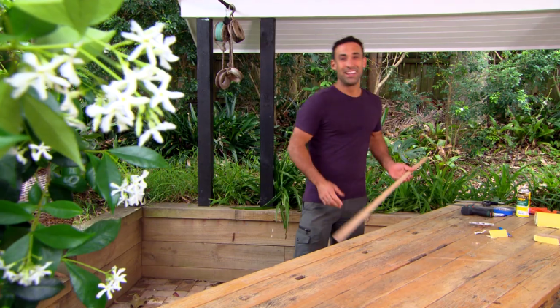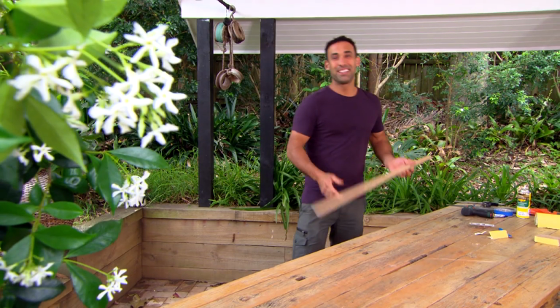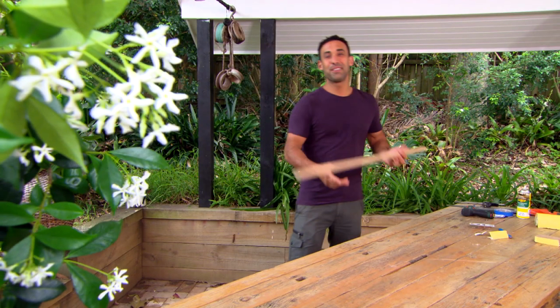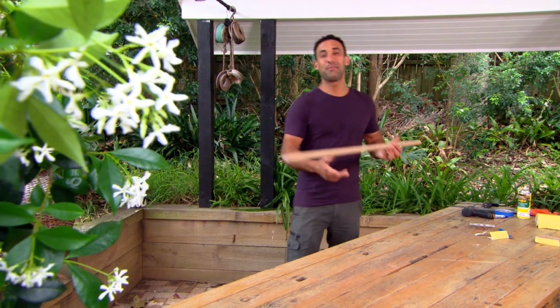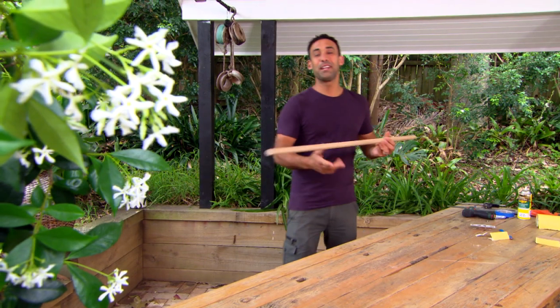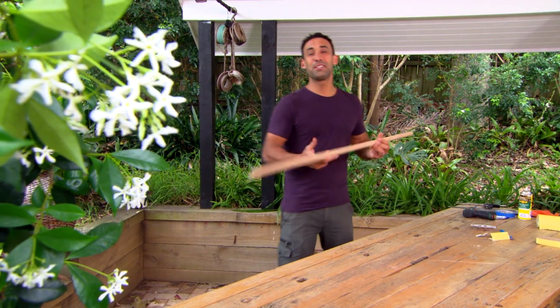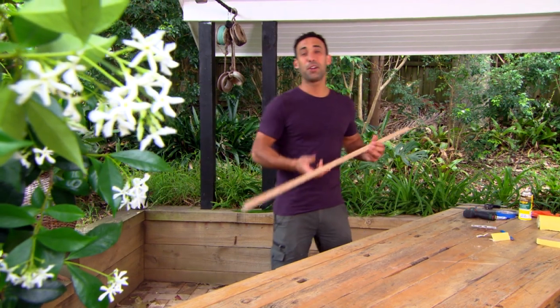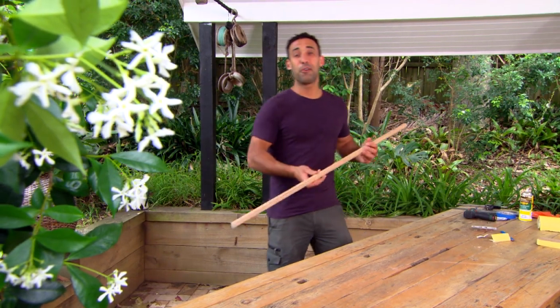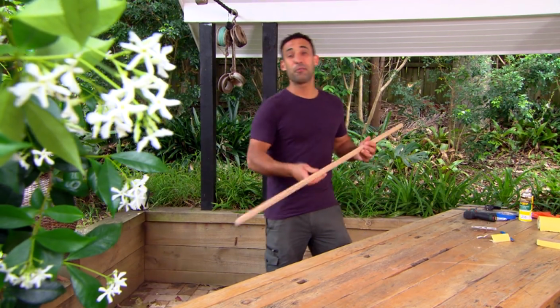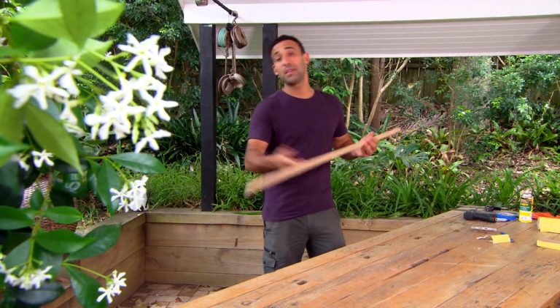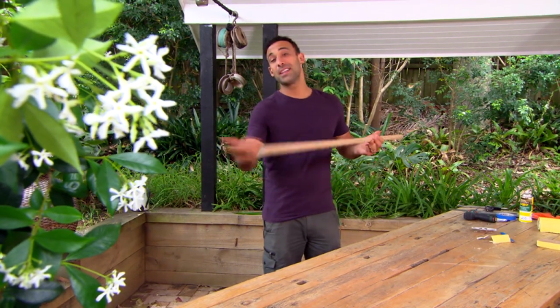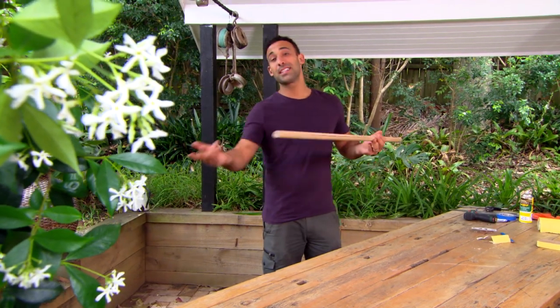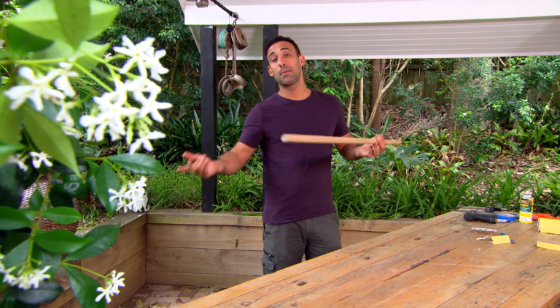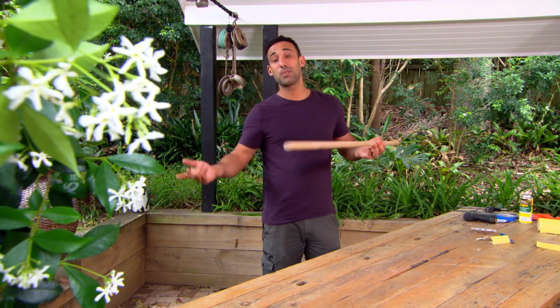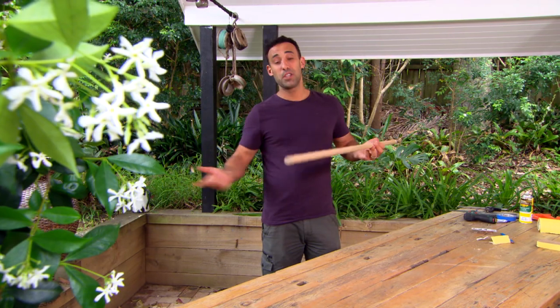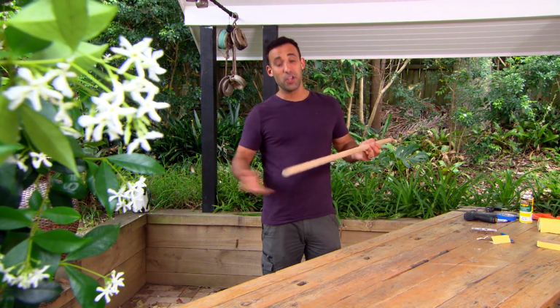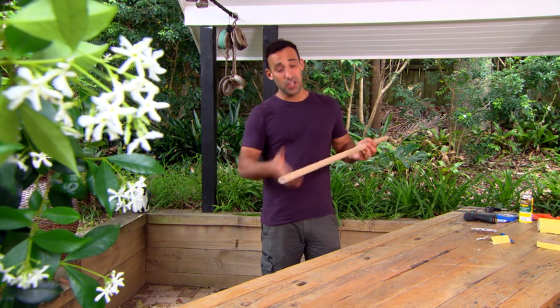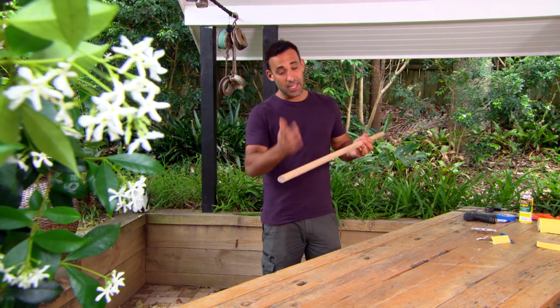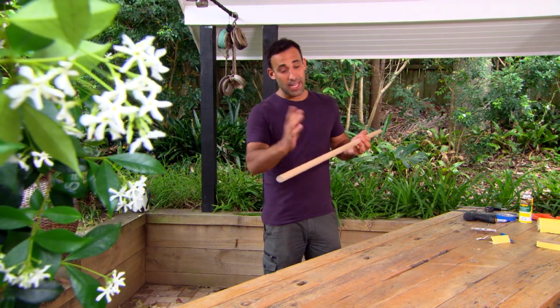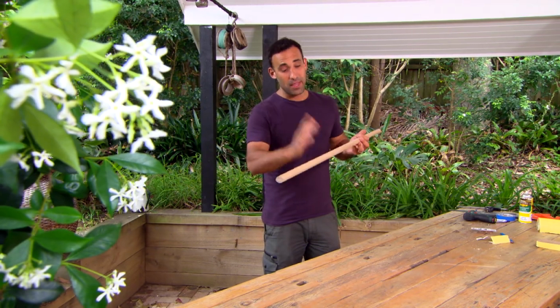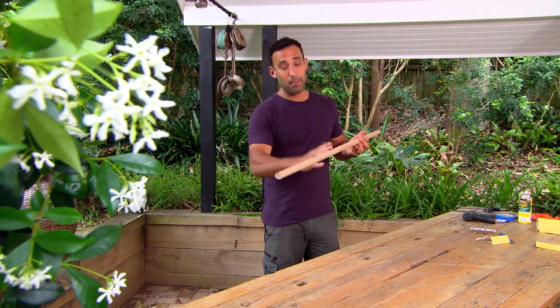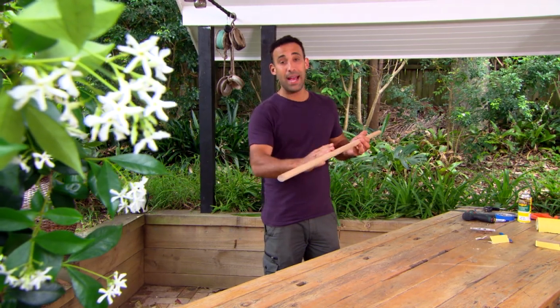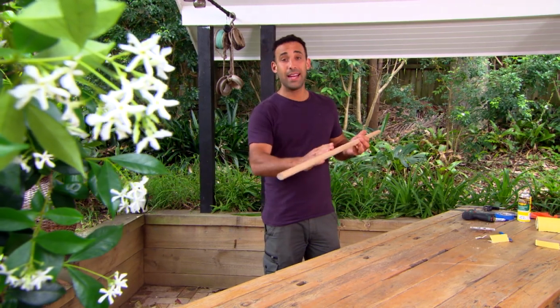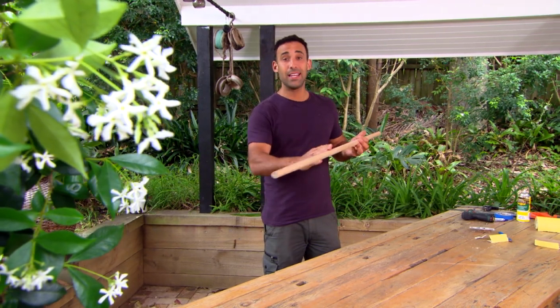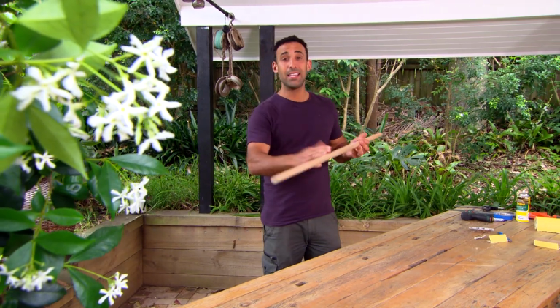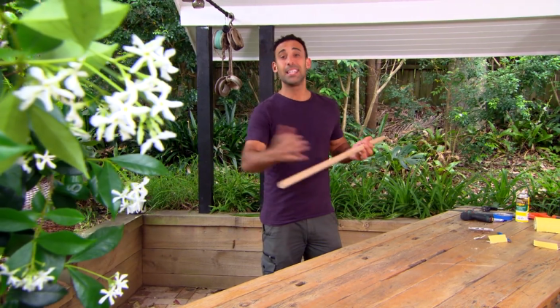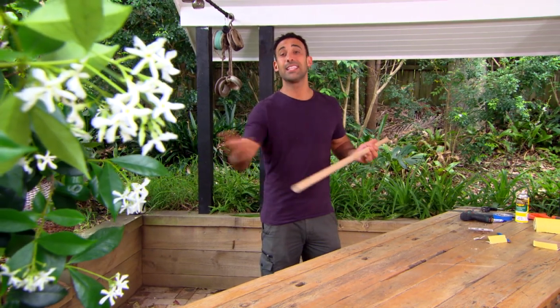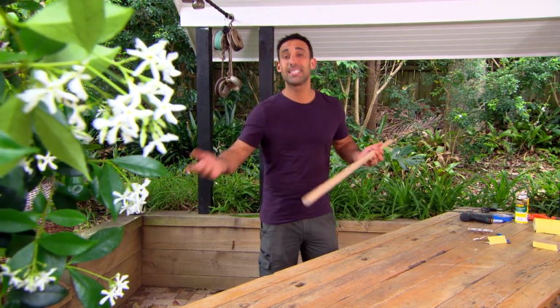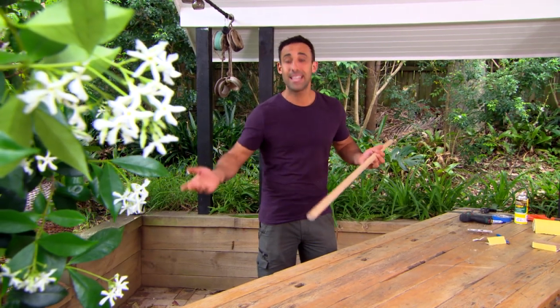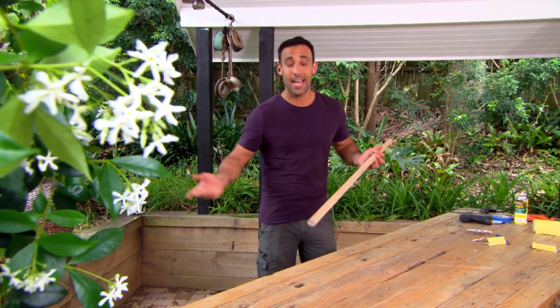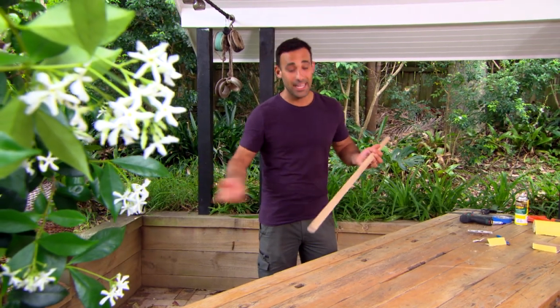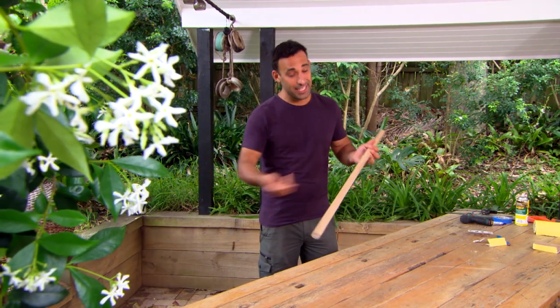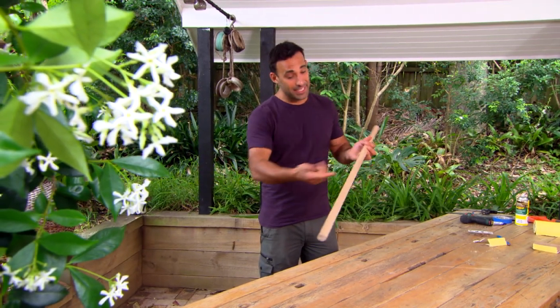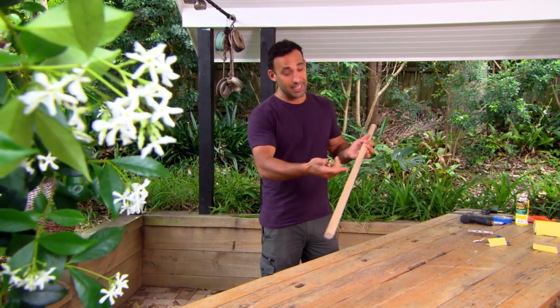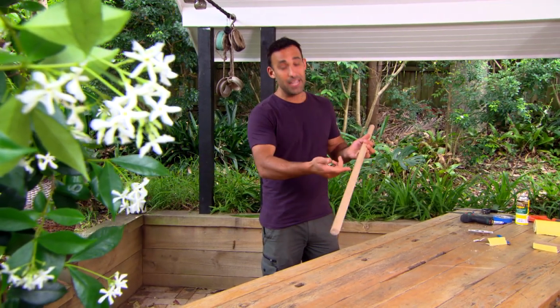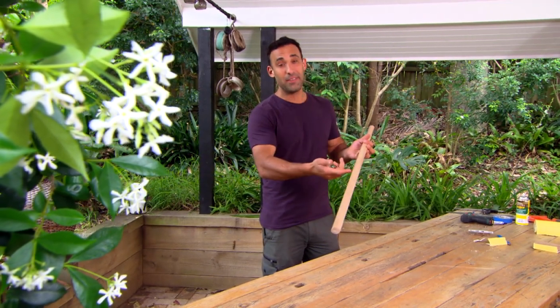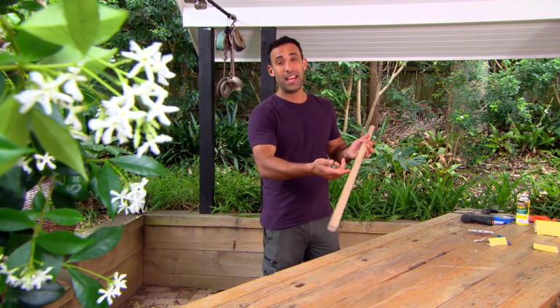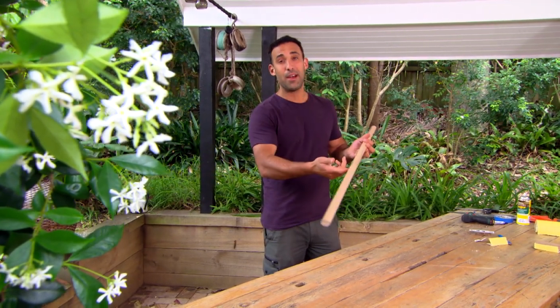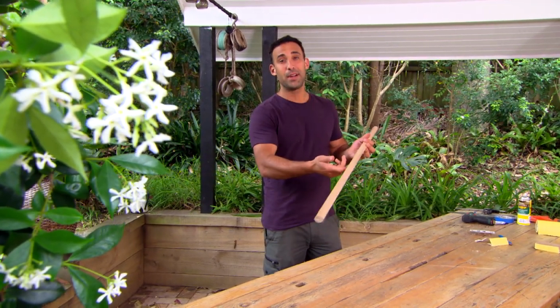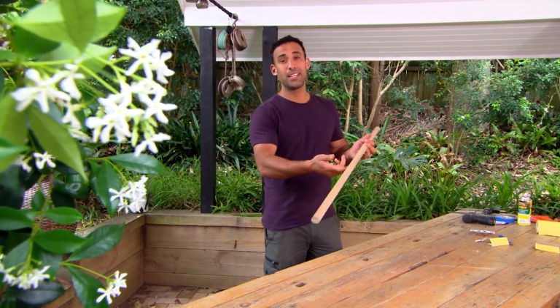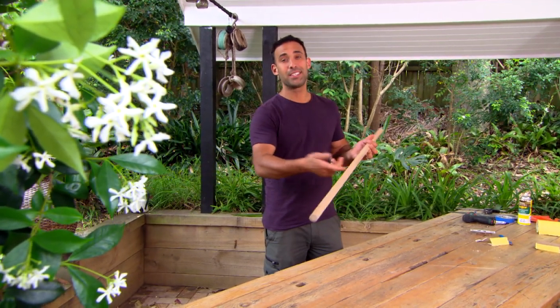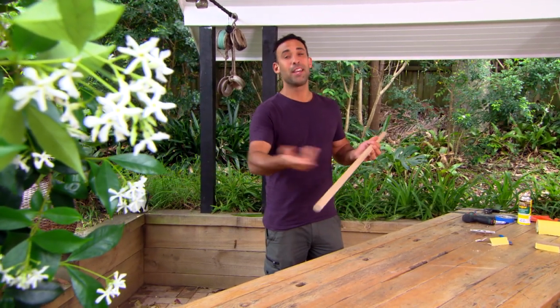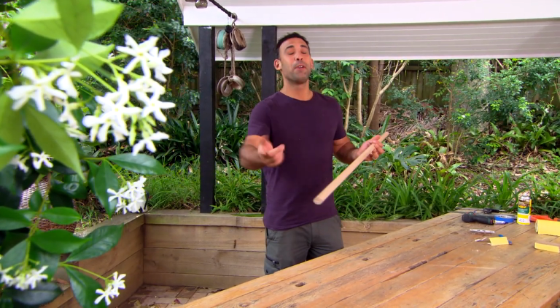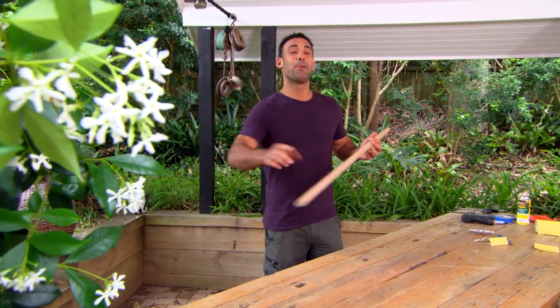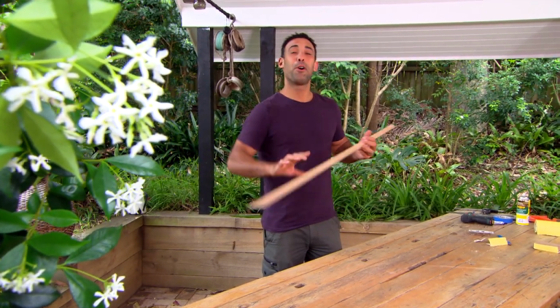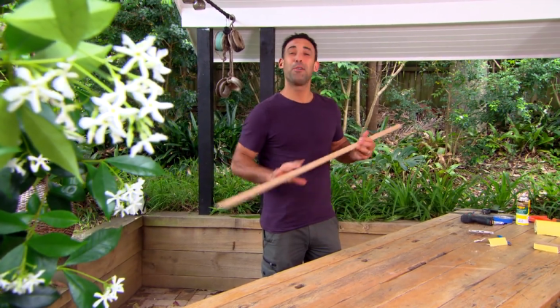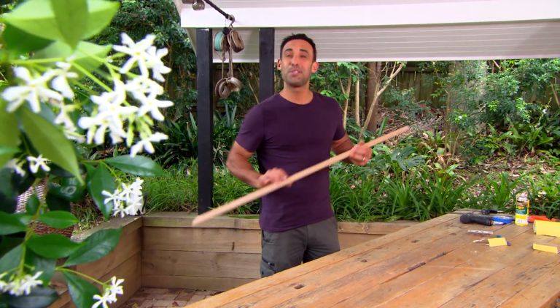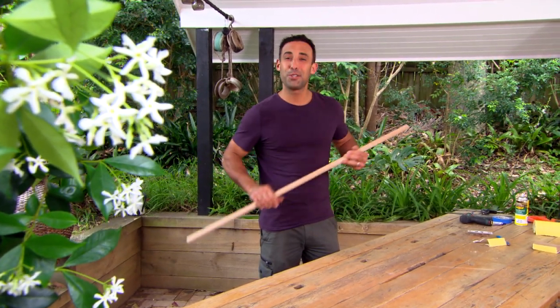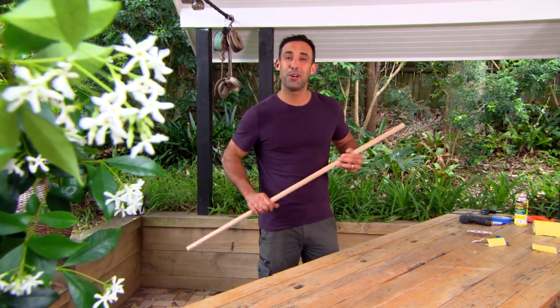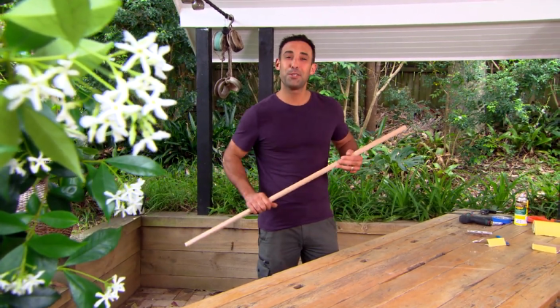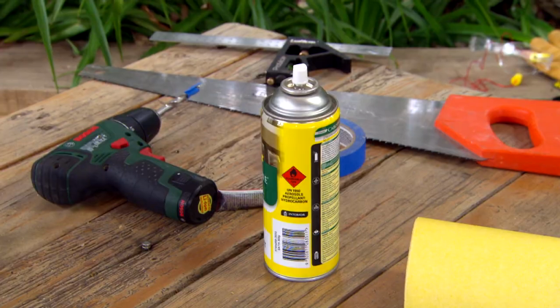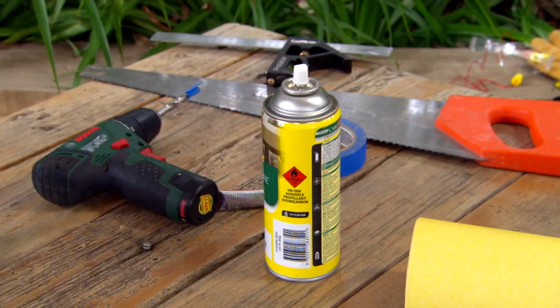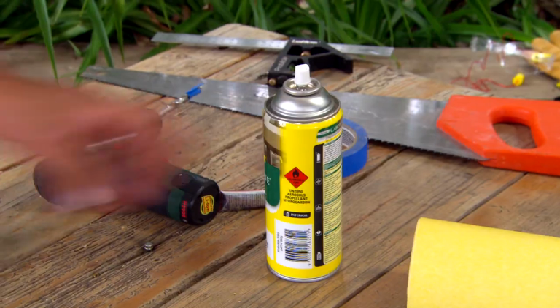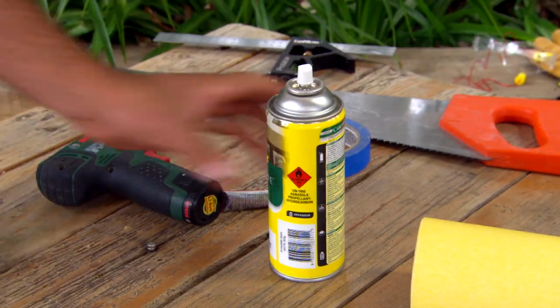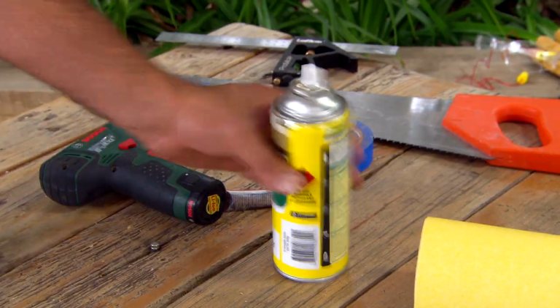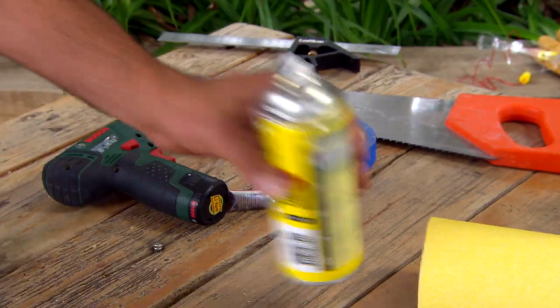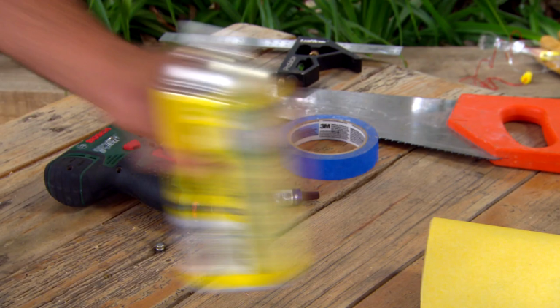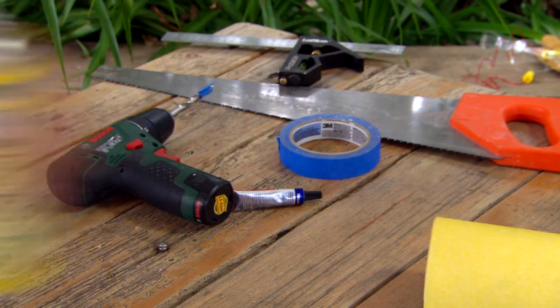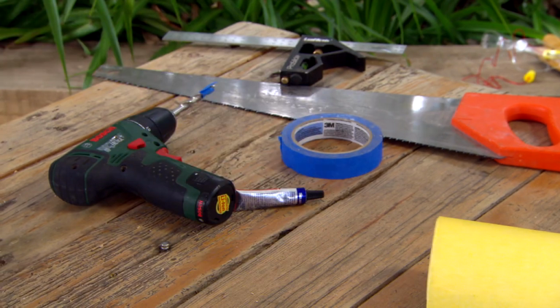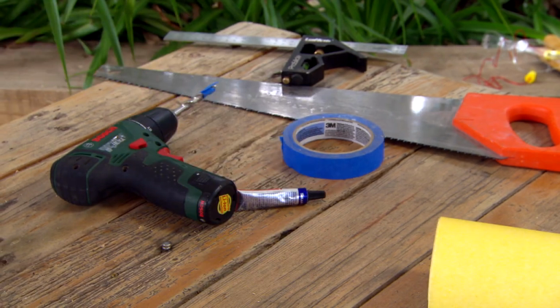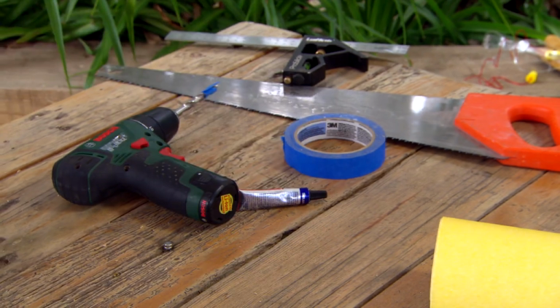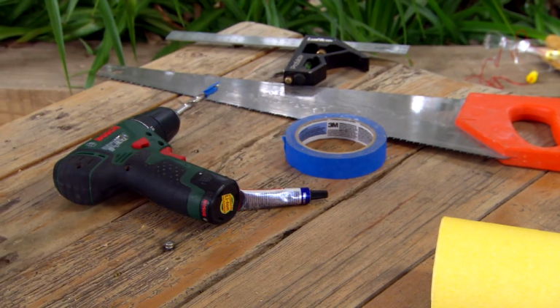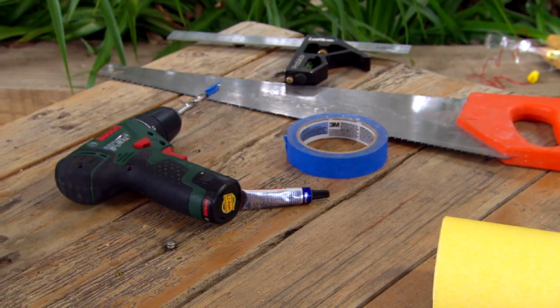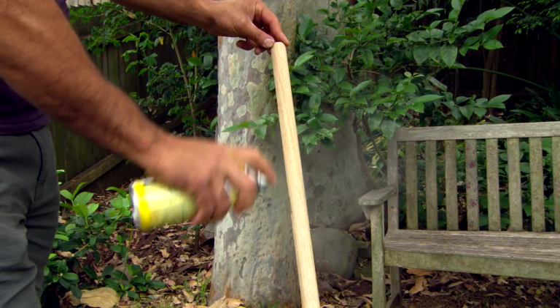To finish it off, it's up to you. You can either paint it, stain it, or leave it how it is. I've decided to put some clear polyurethane on.